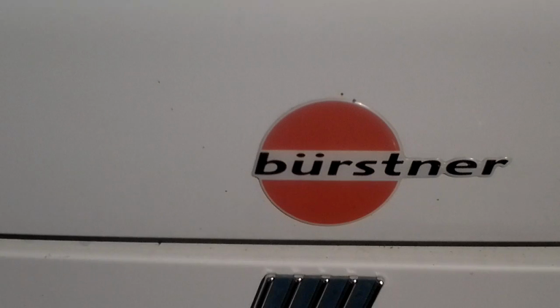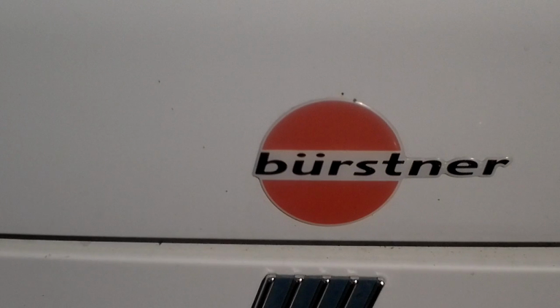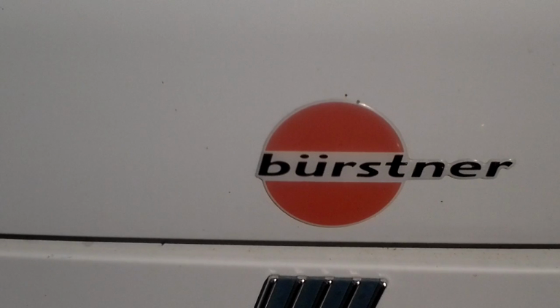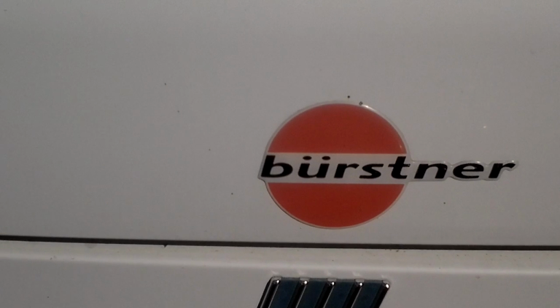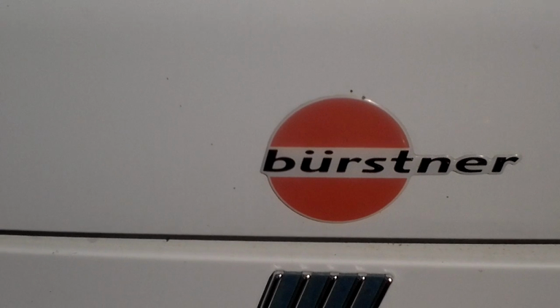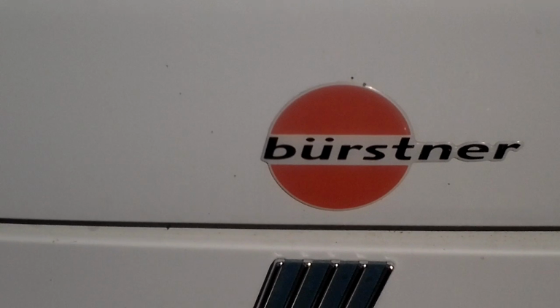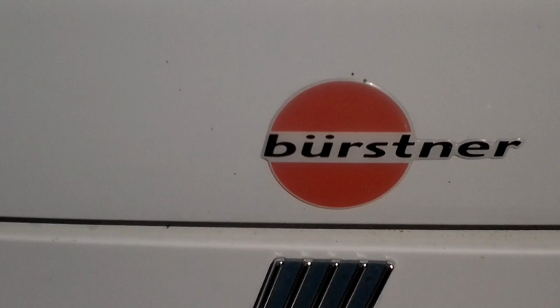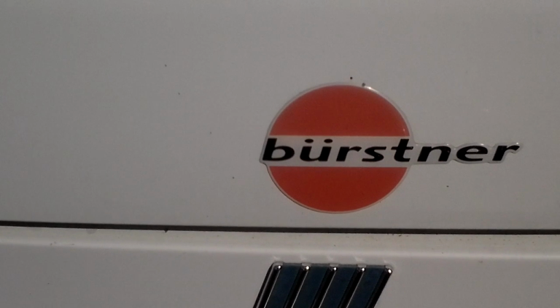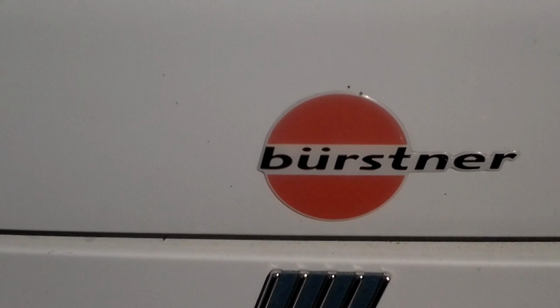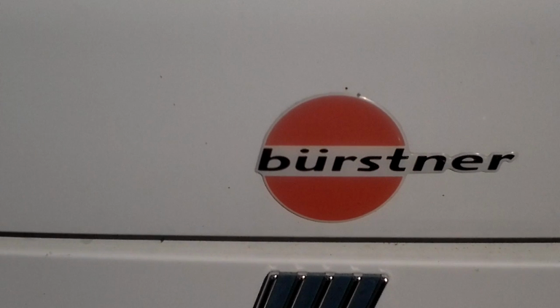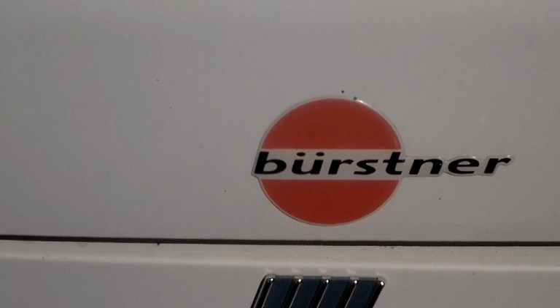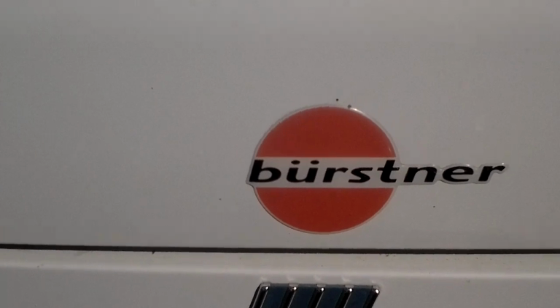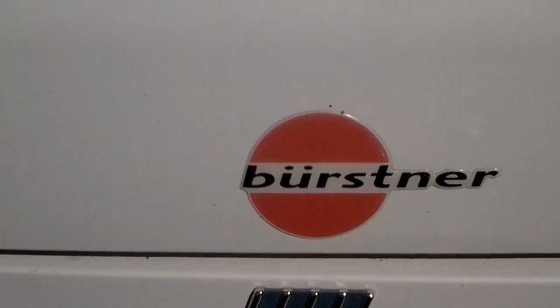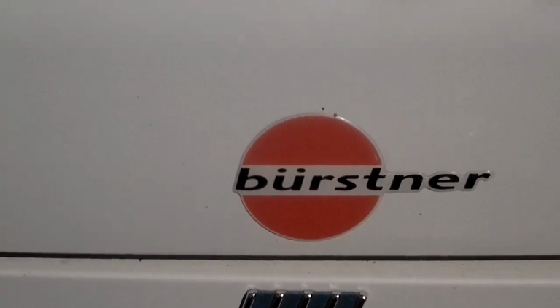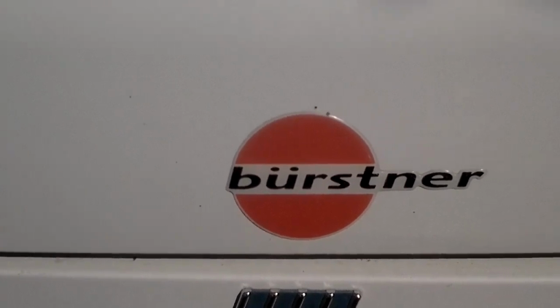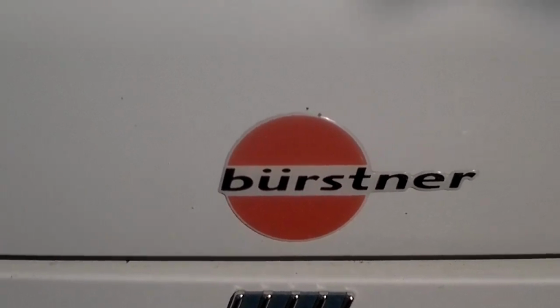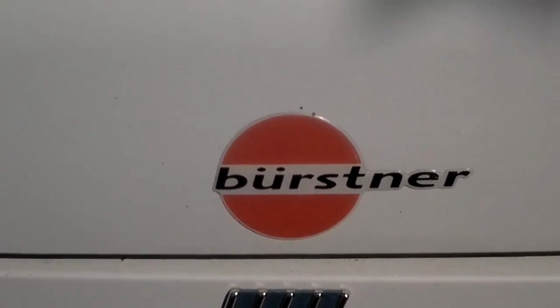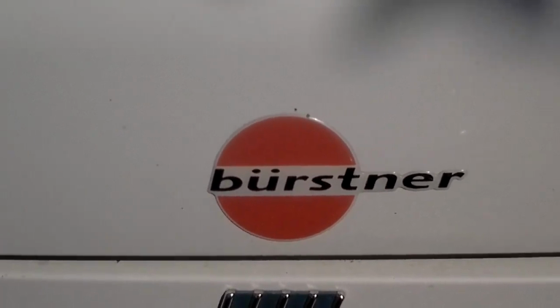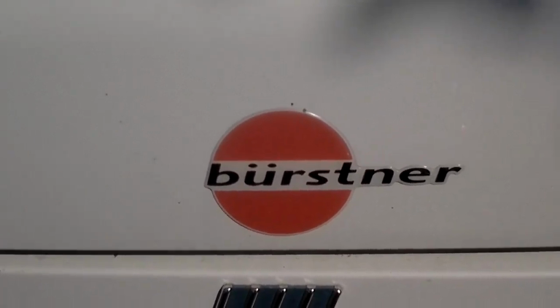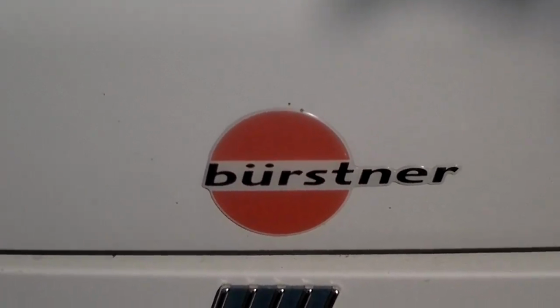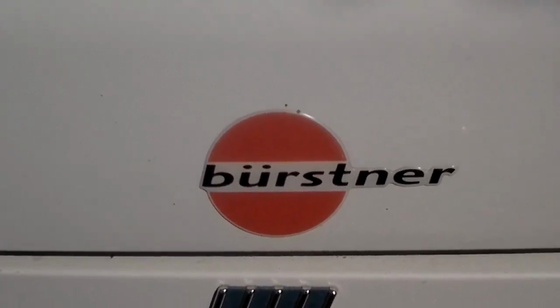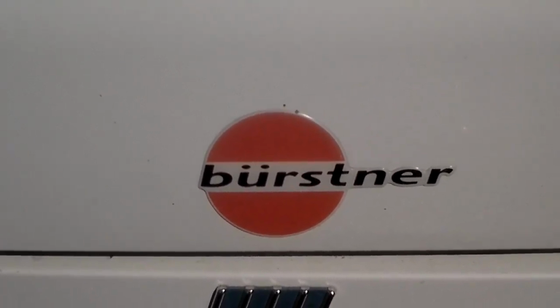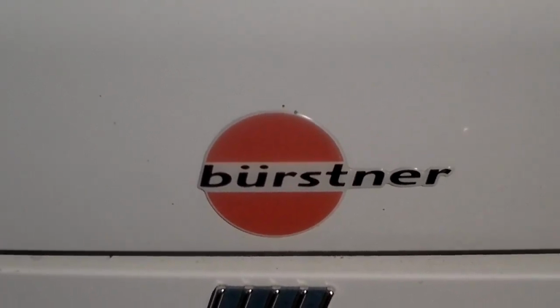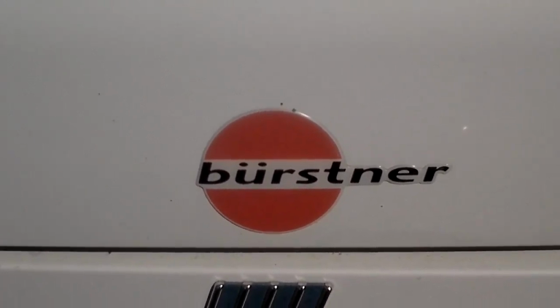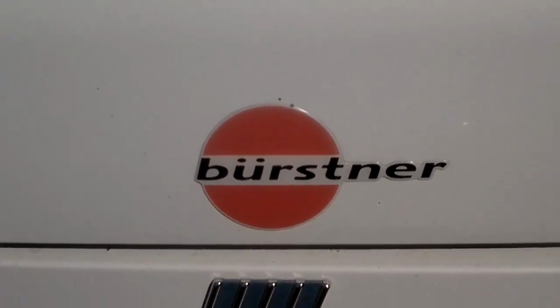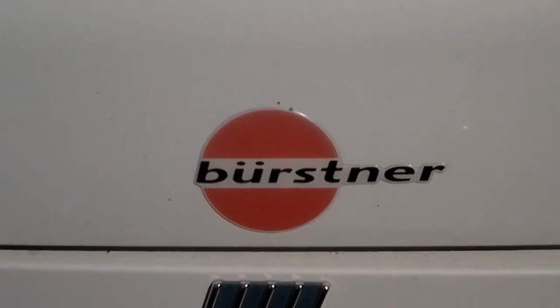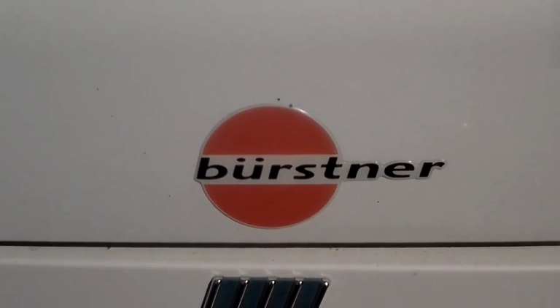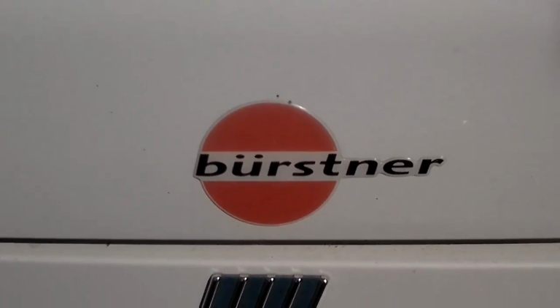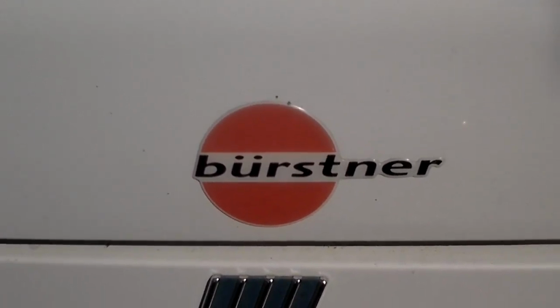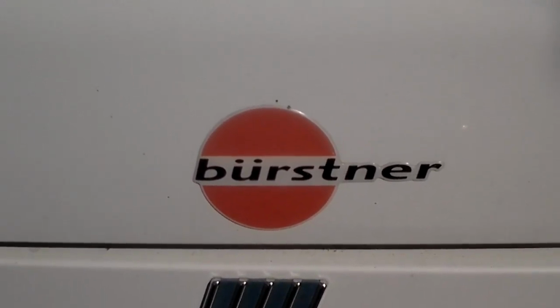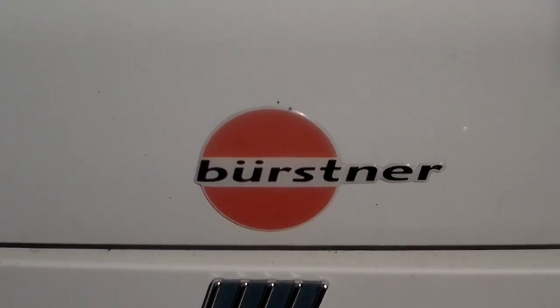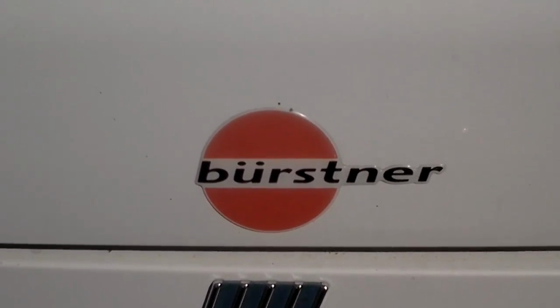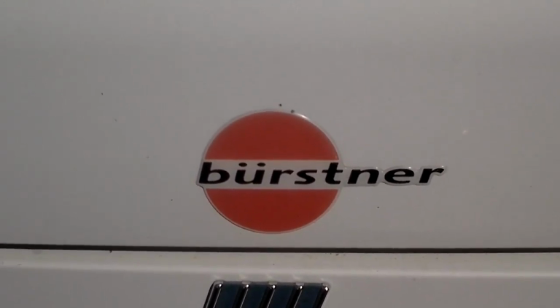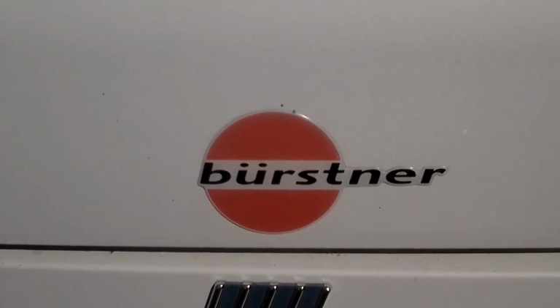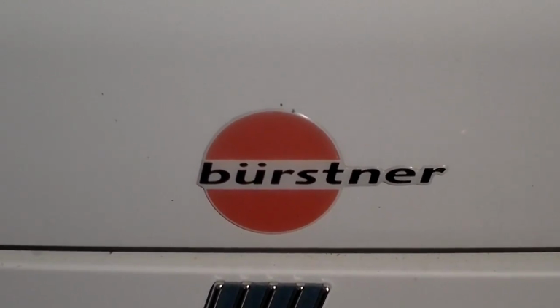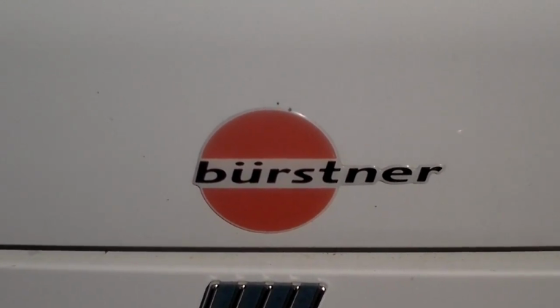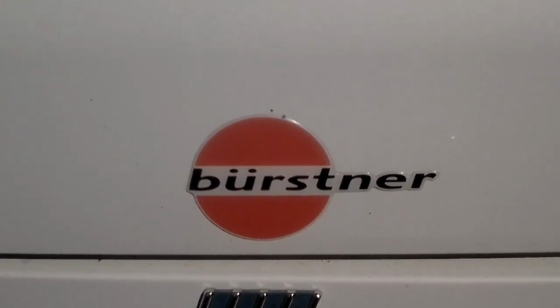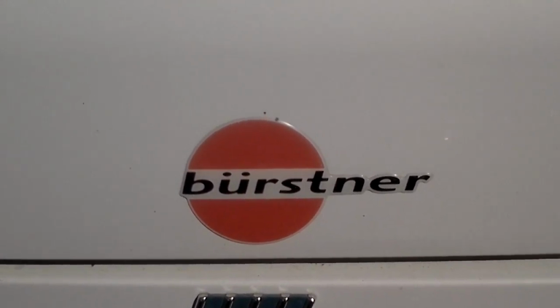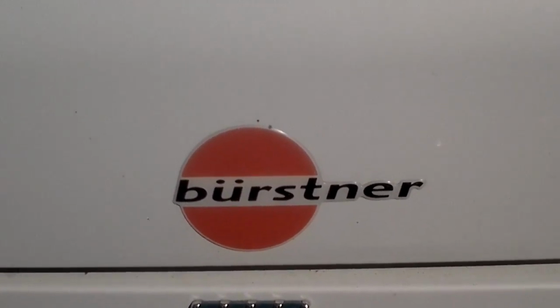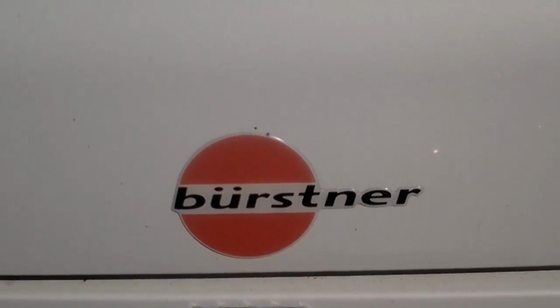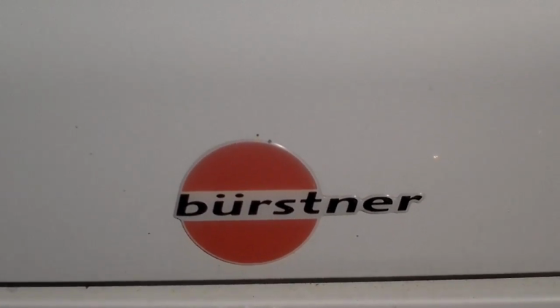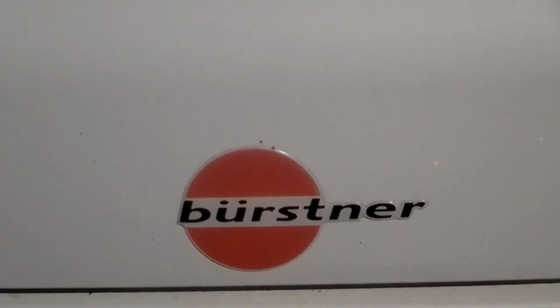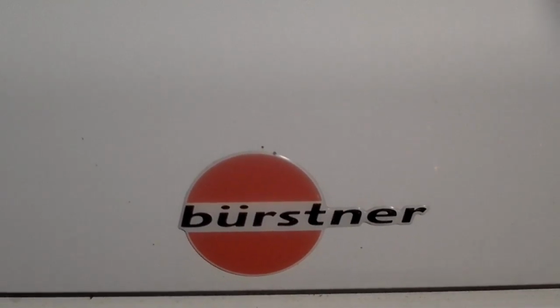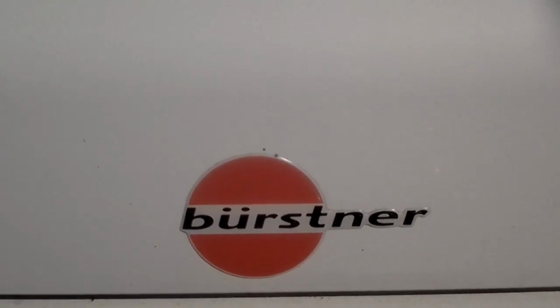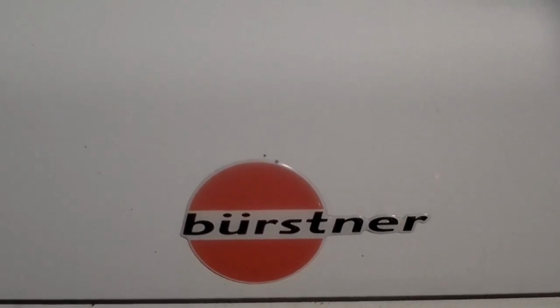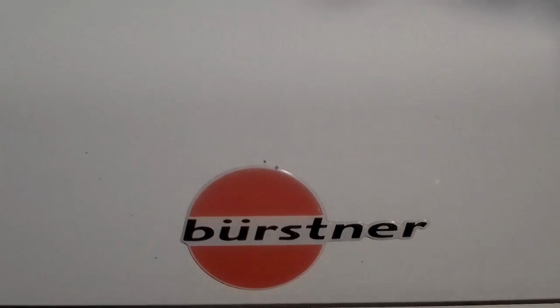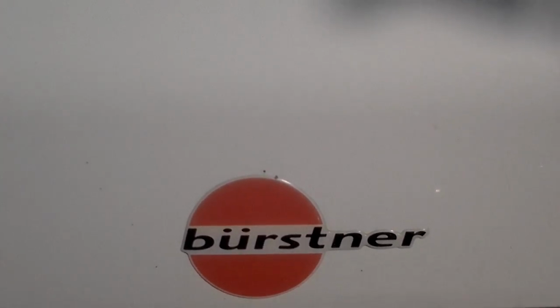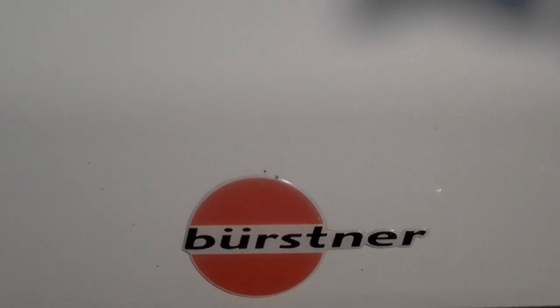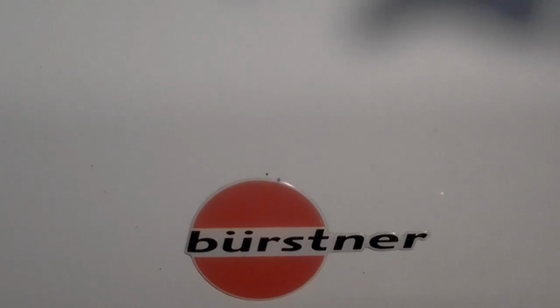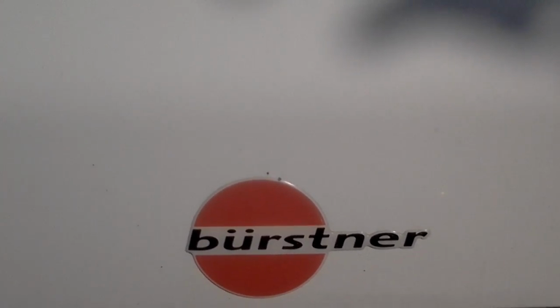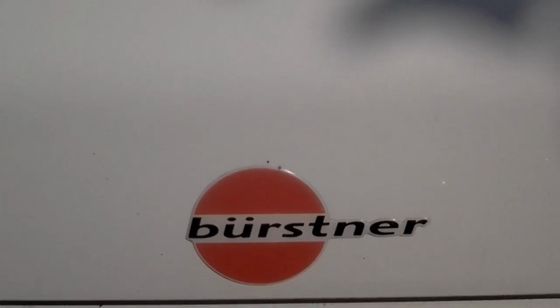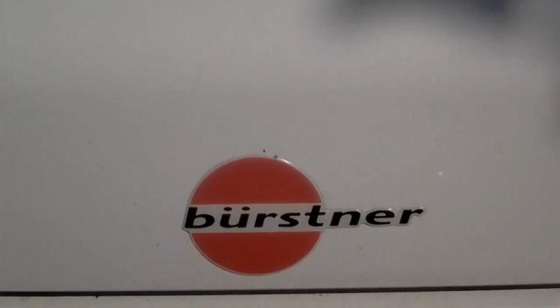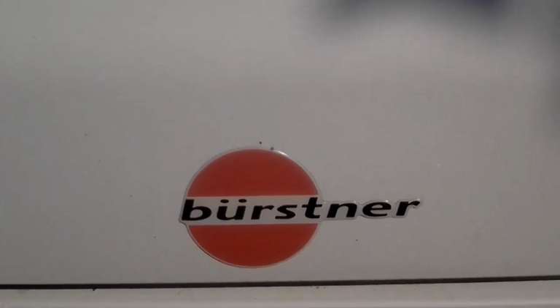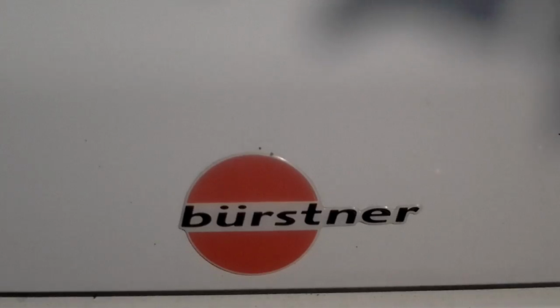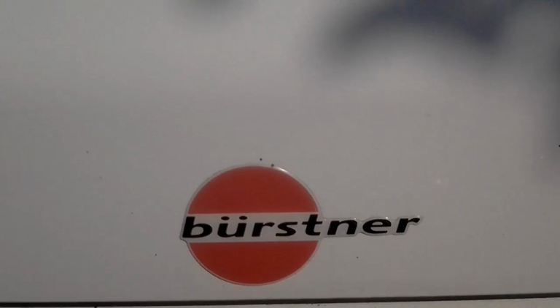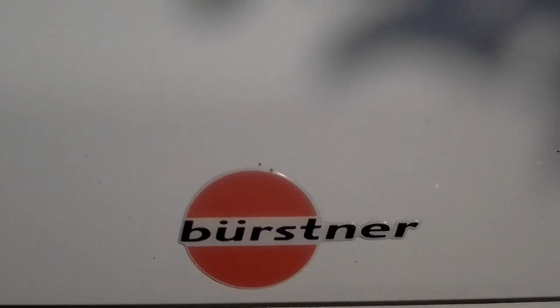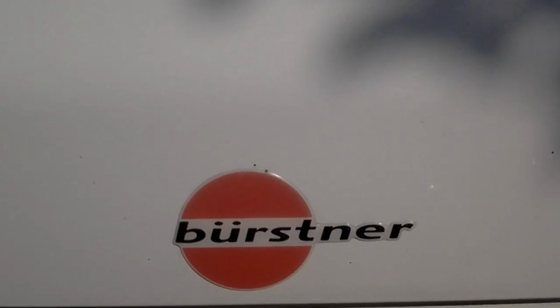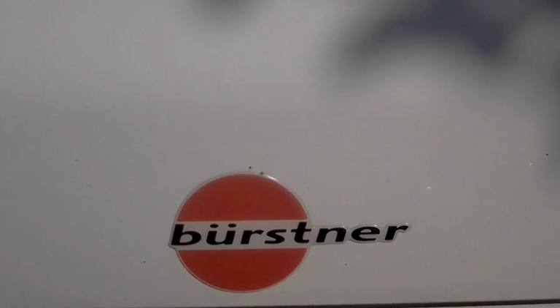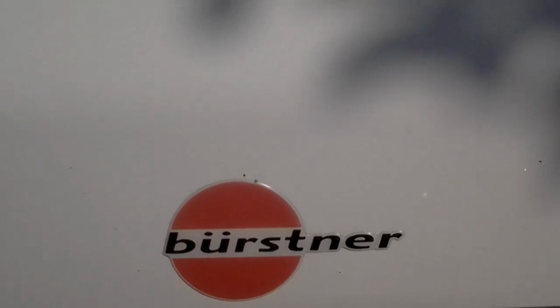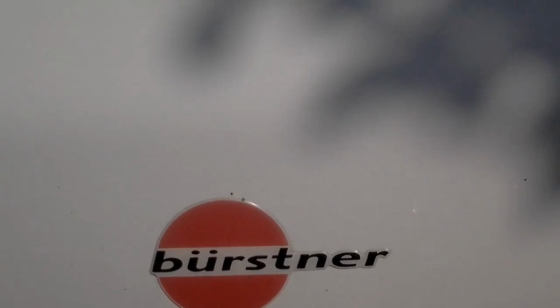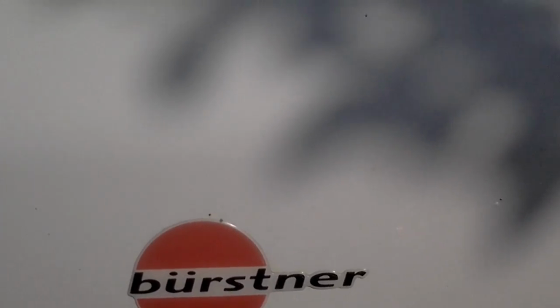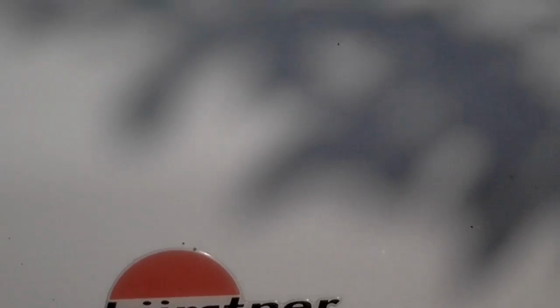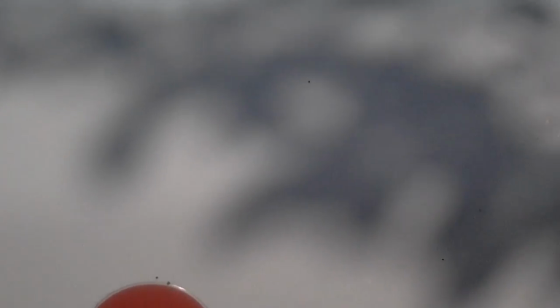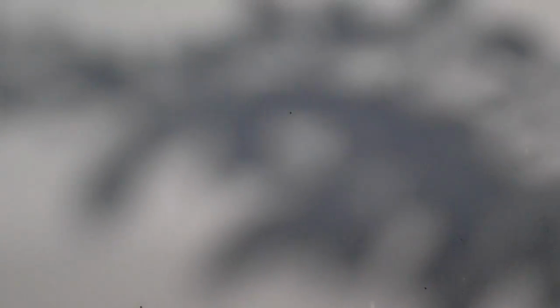Here's the Fiat Ducato Bursner Motorhome. She's quite old — she's a 2000 model.